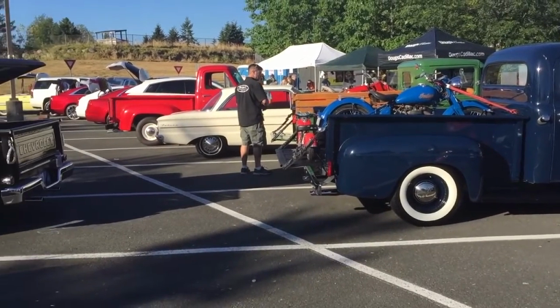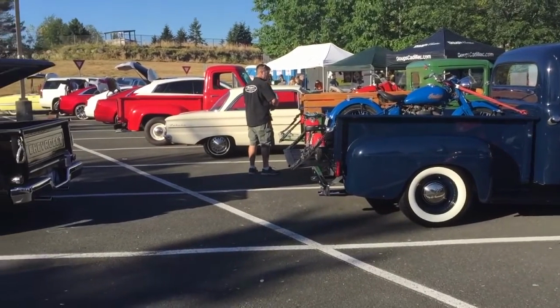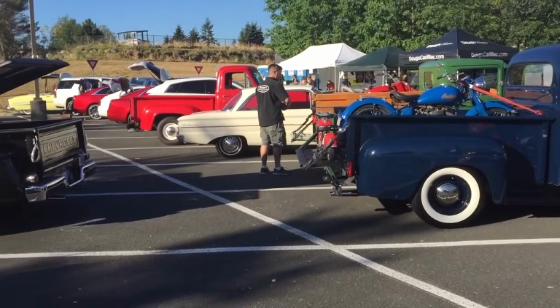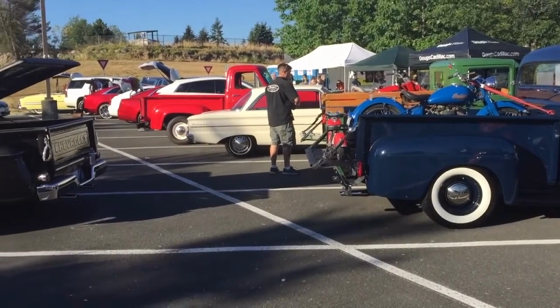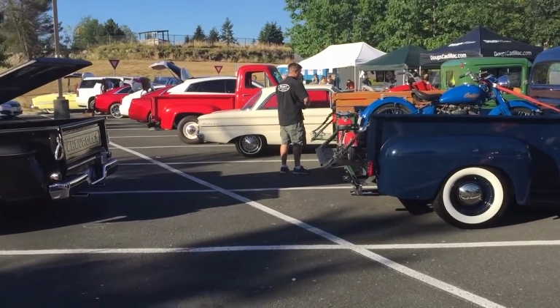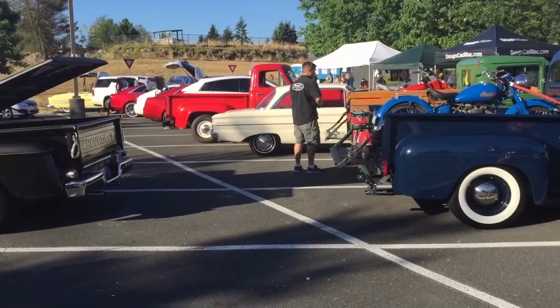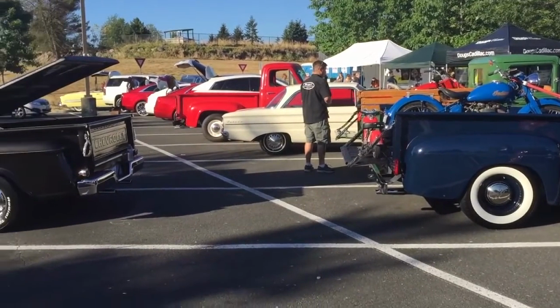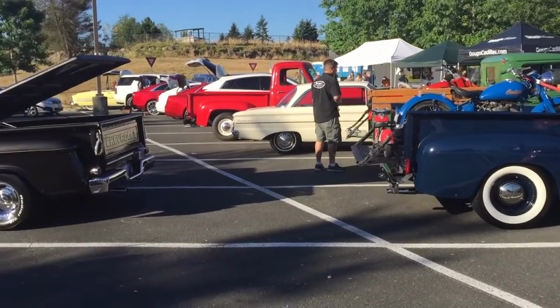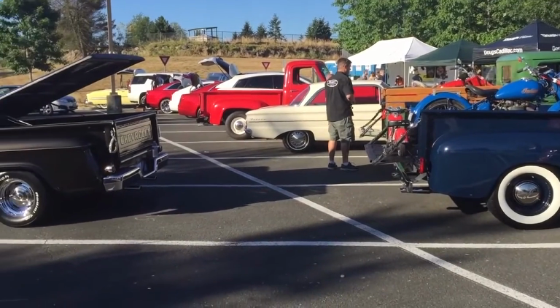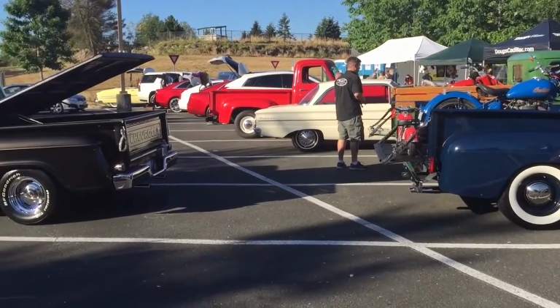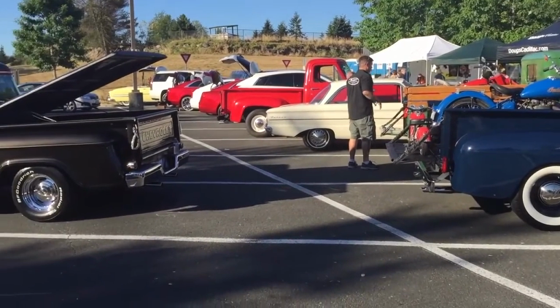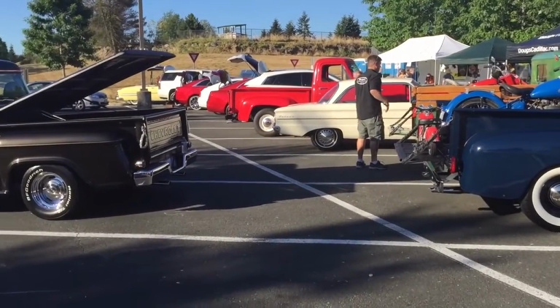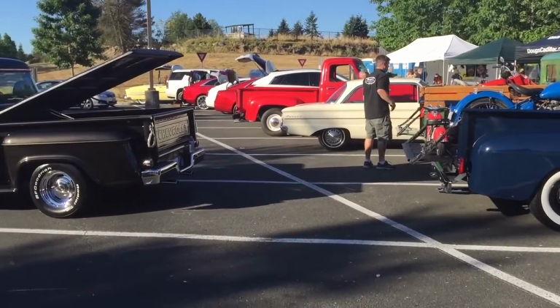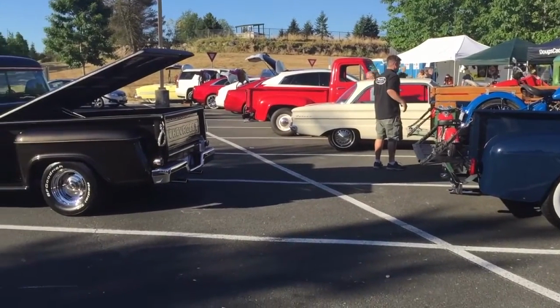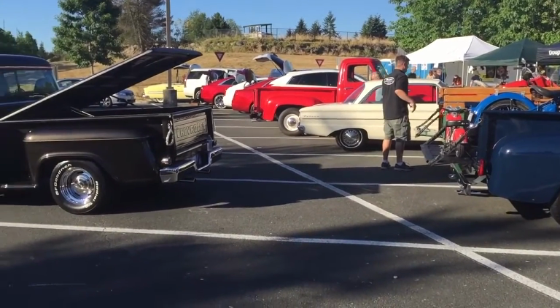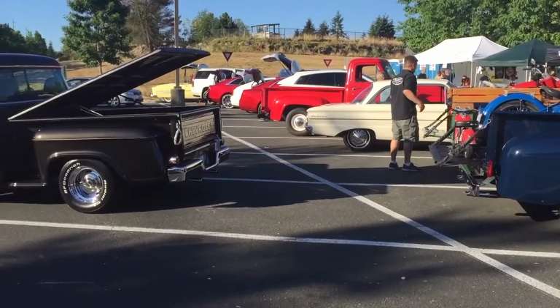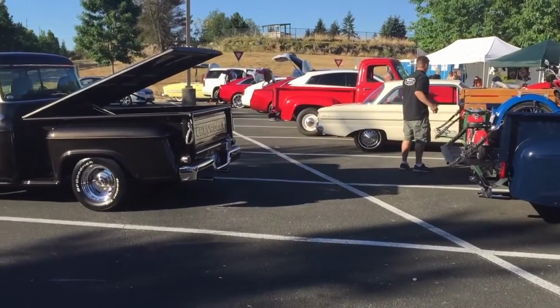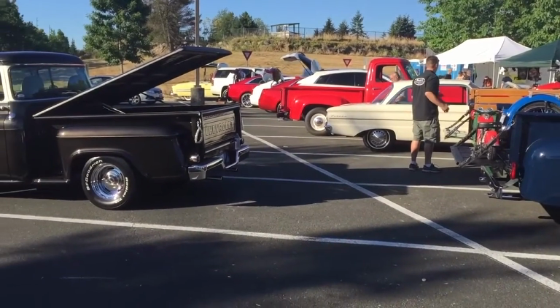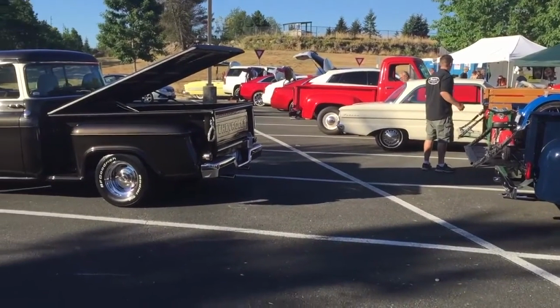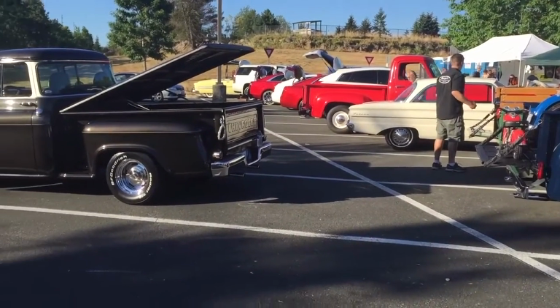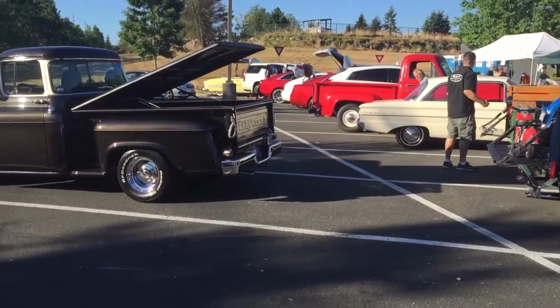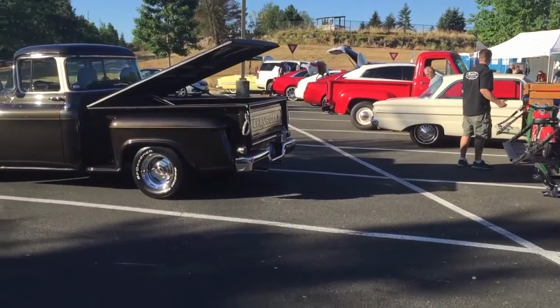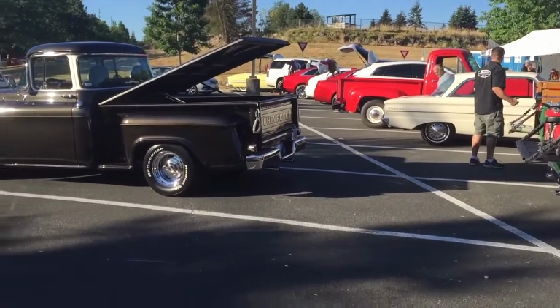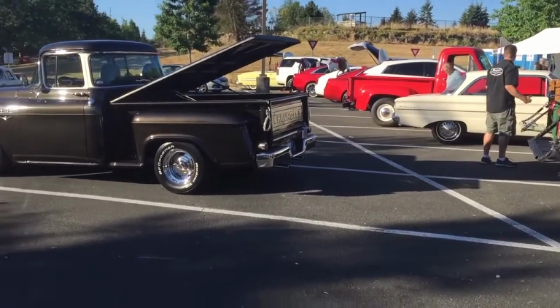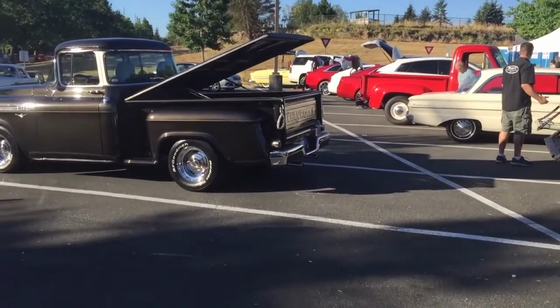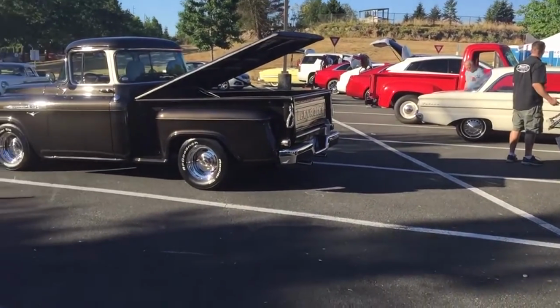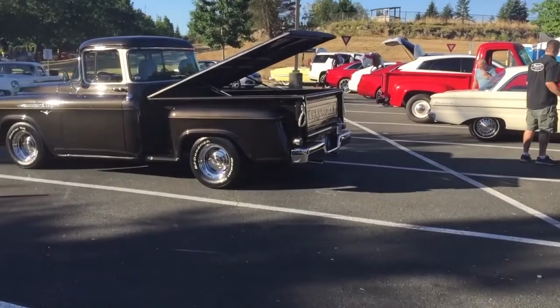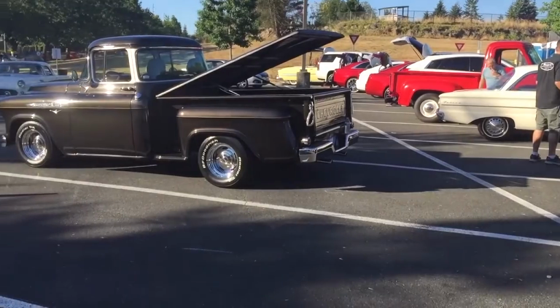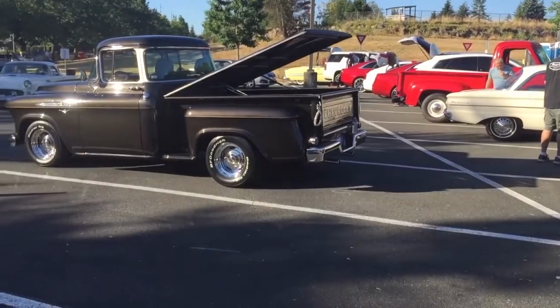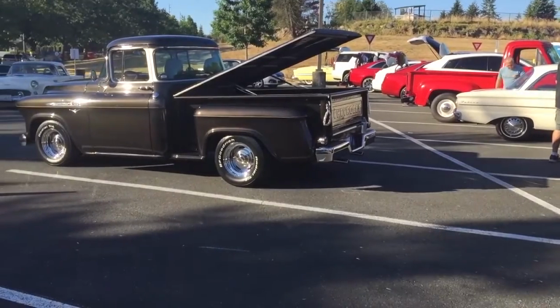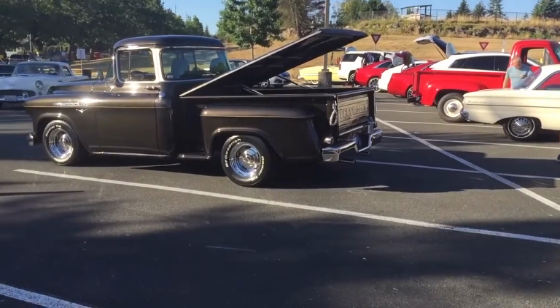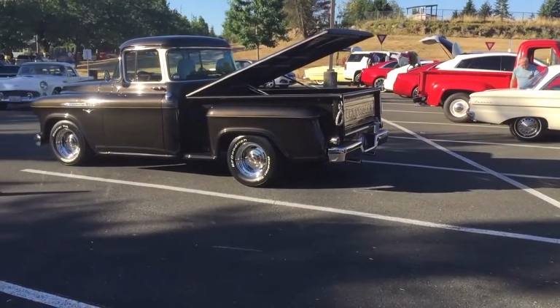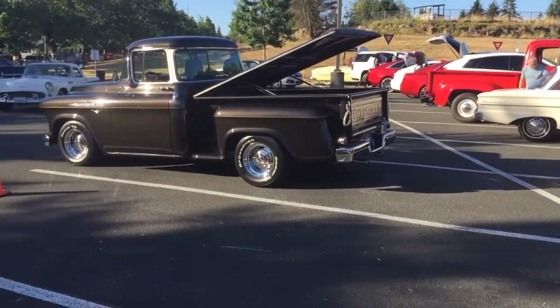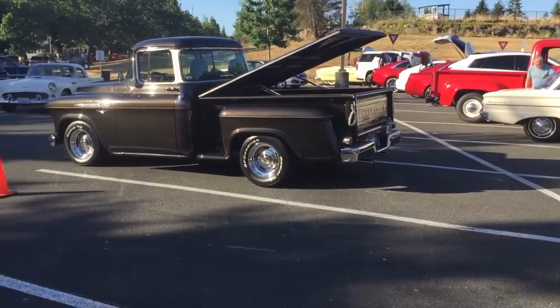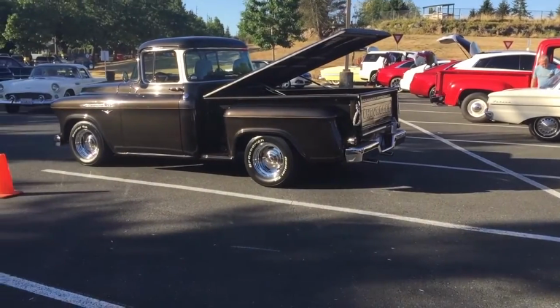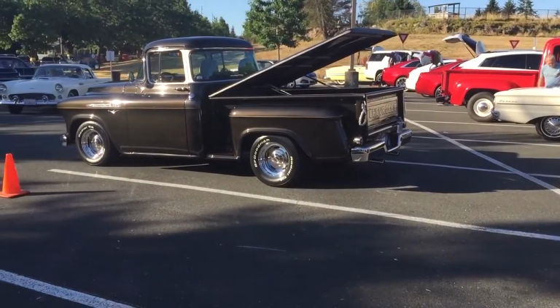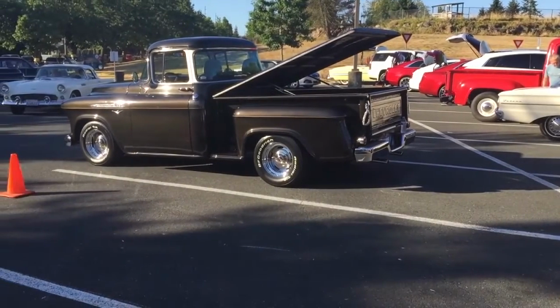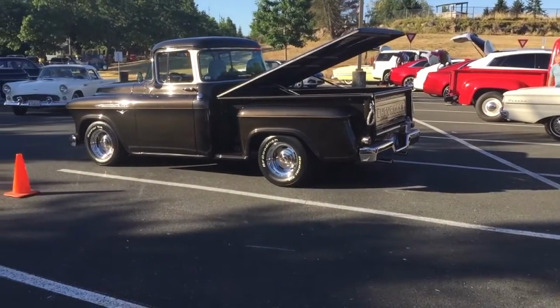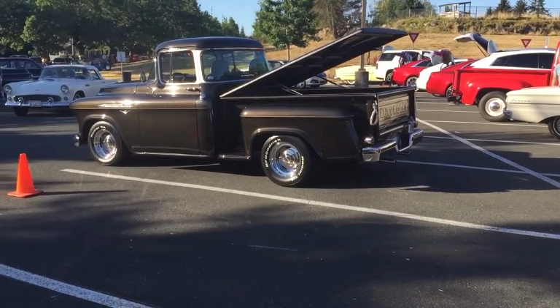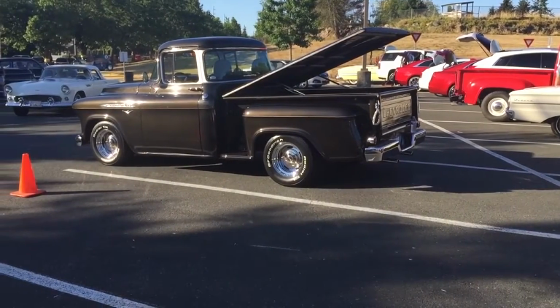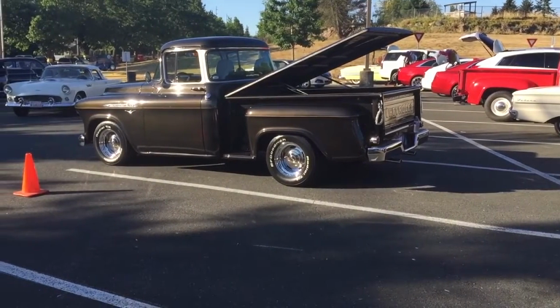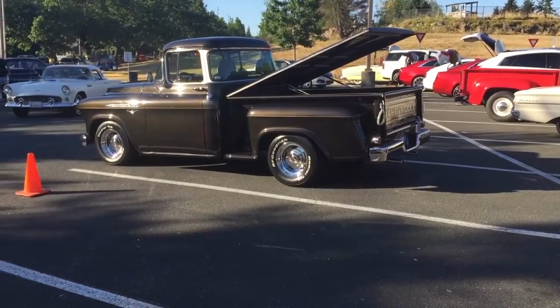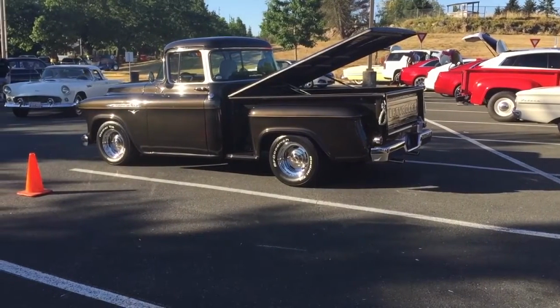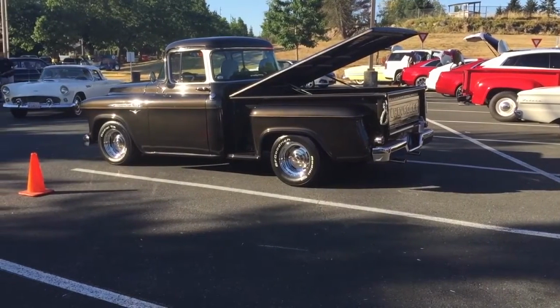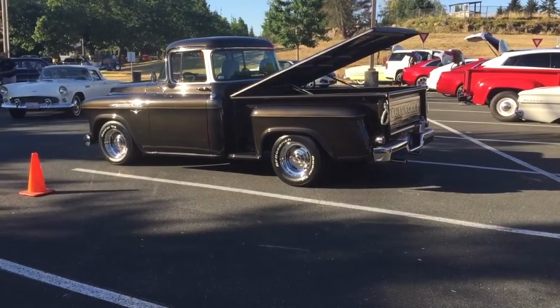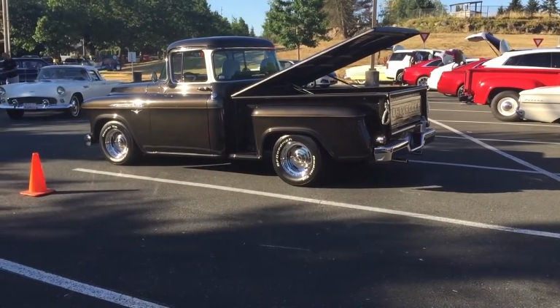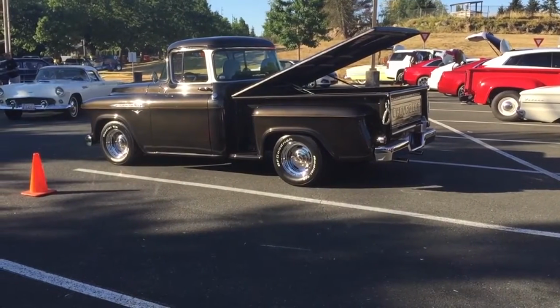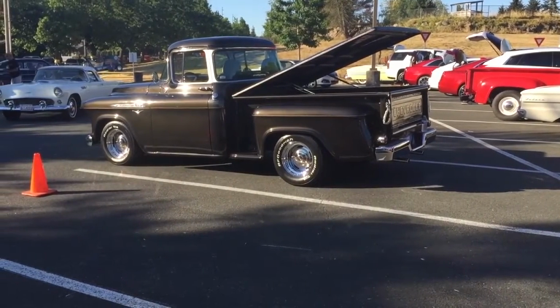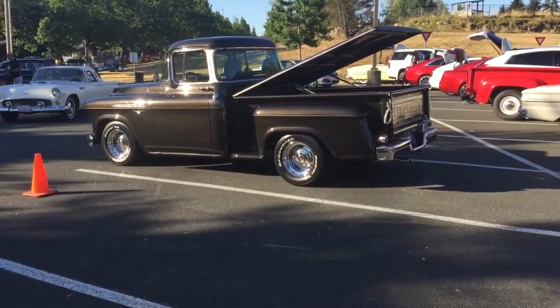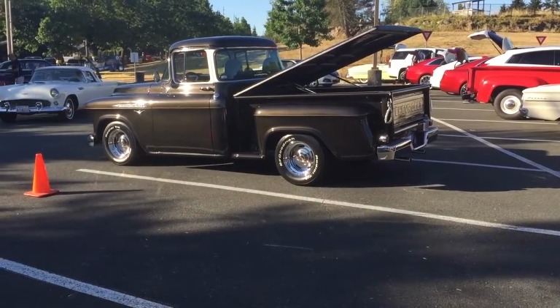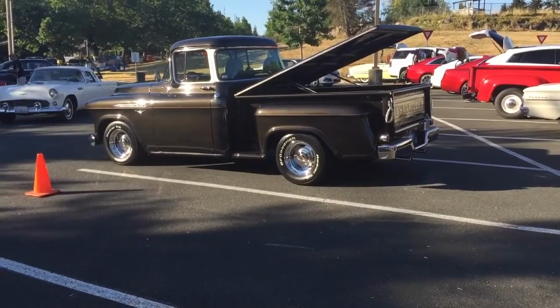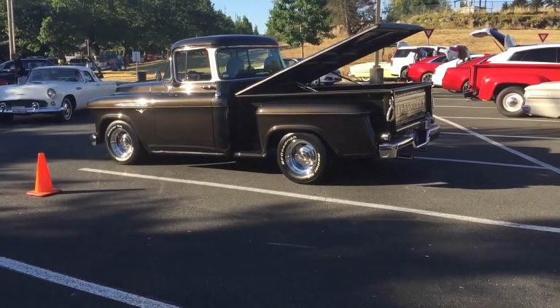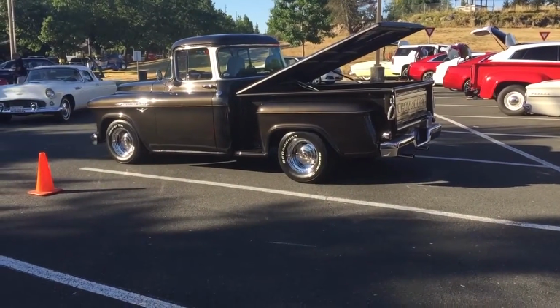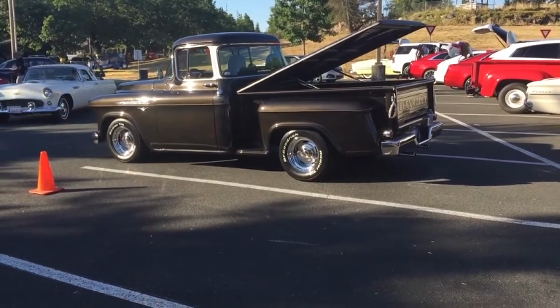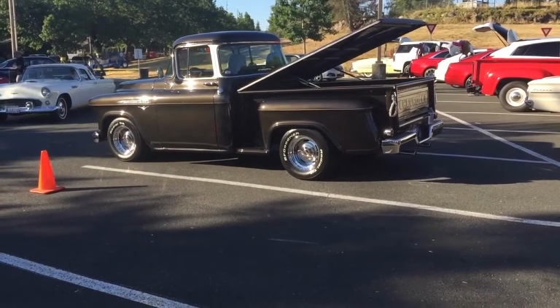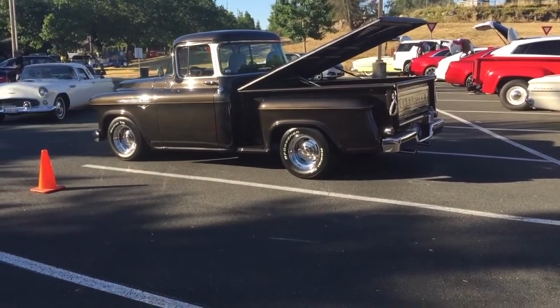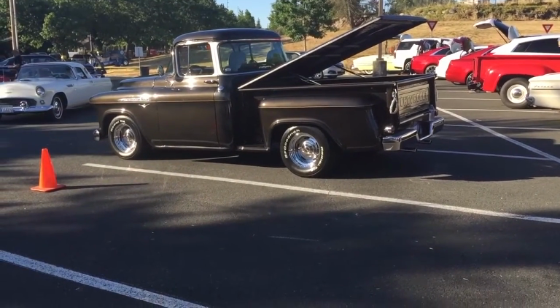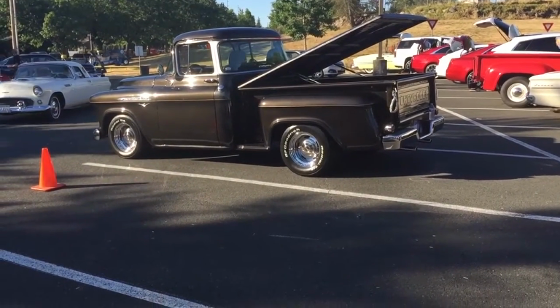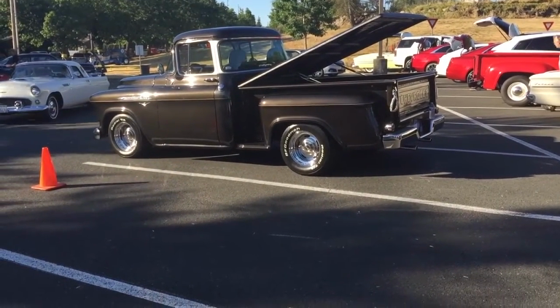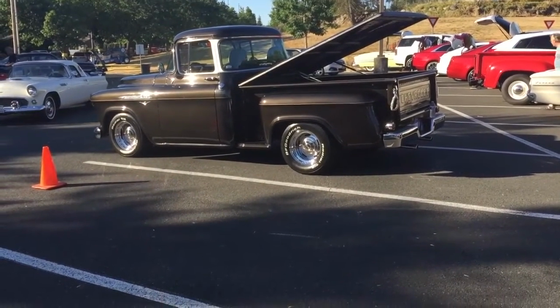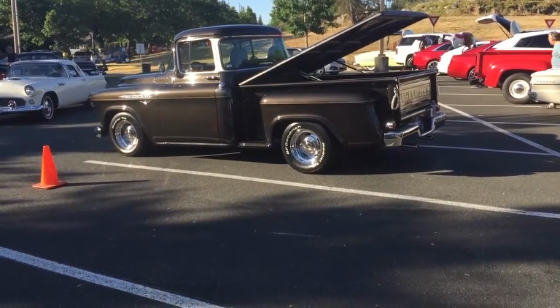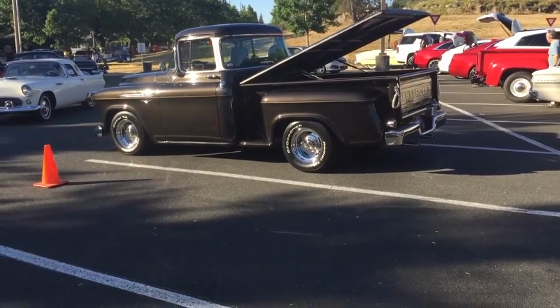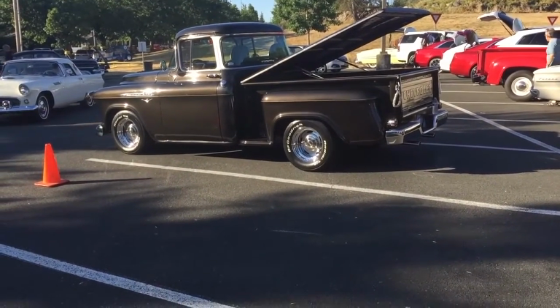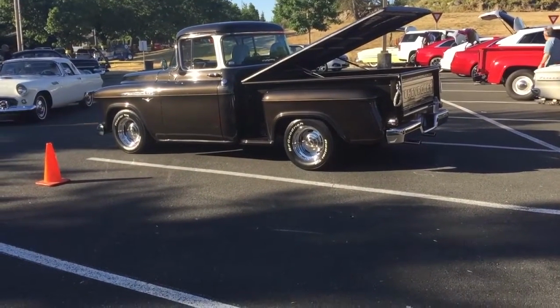And this is our beautiful '56 Chevy pickup that's coming into the show. And there goes a T-Bird coming in.